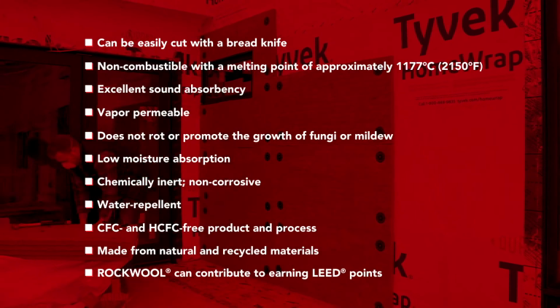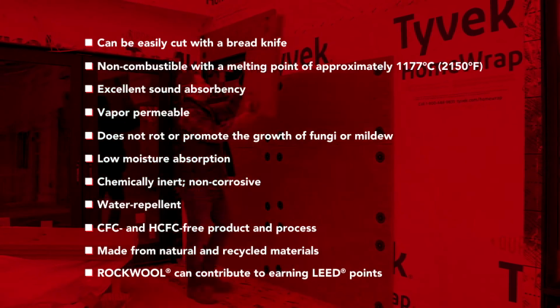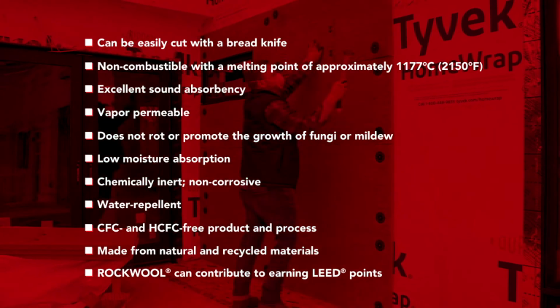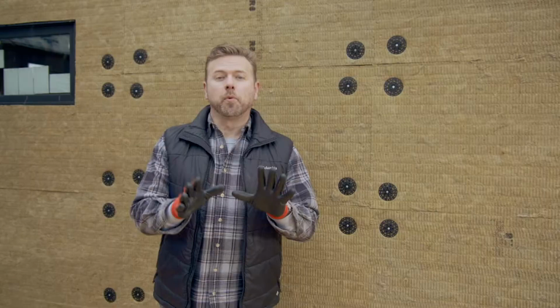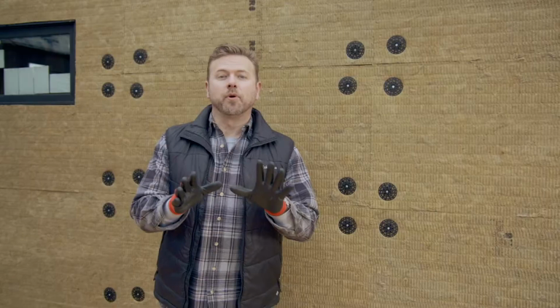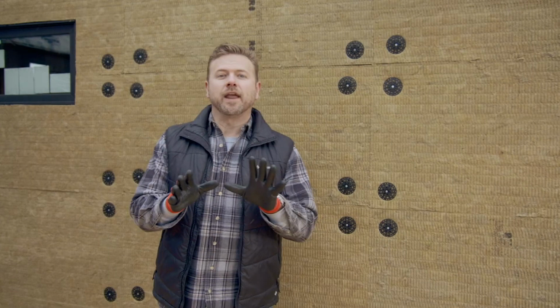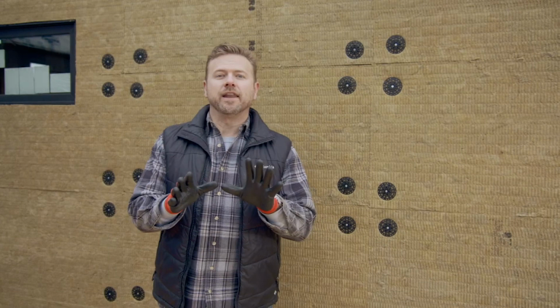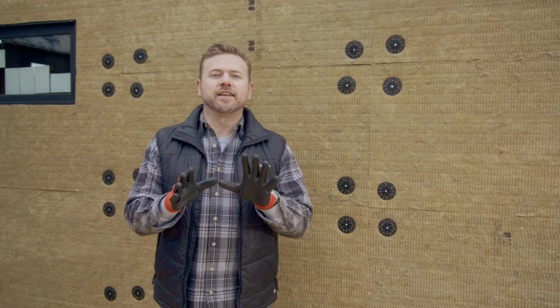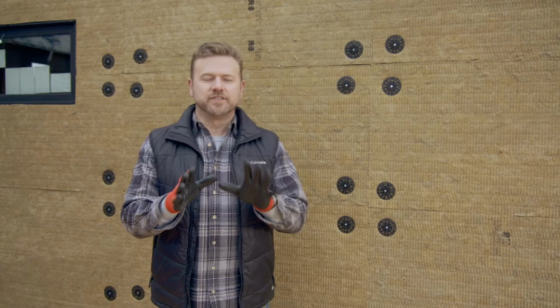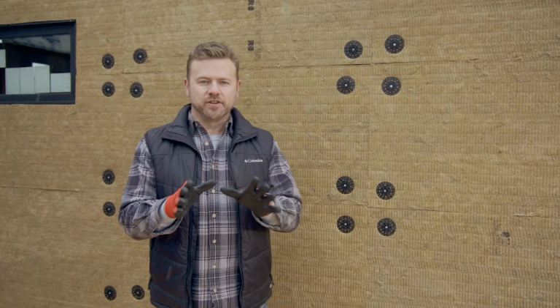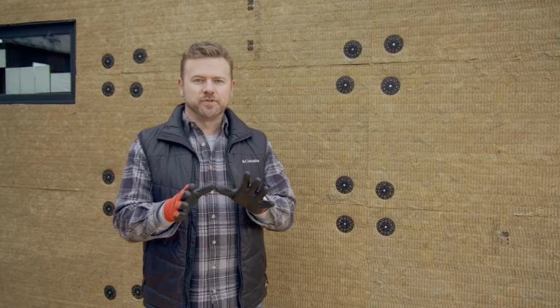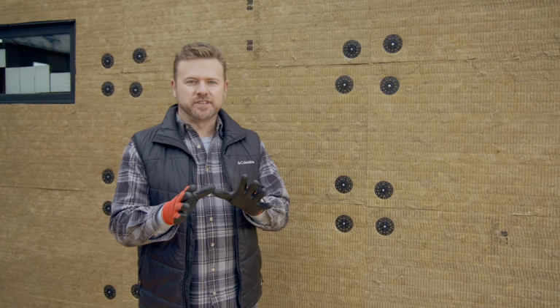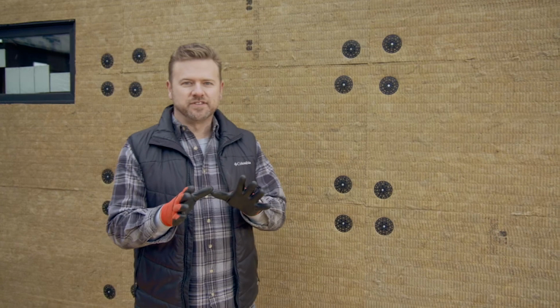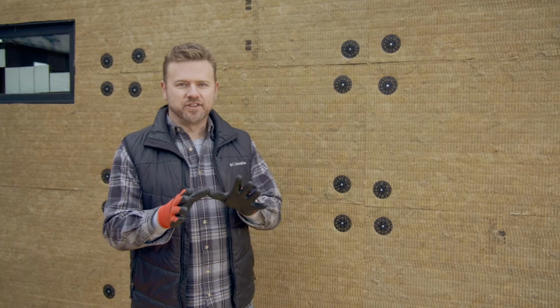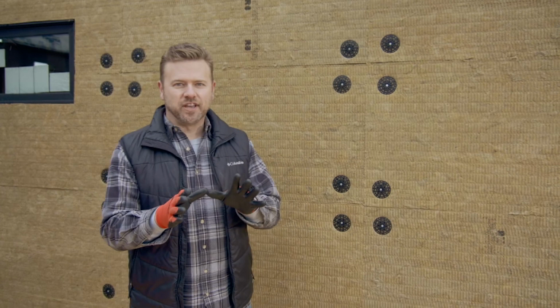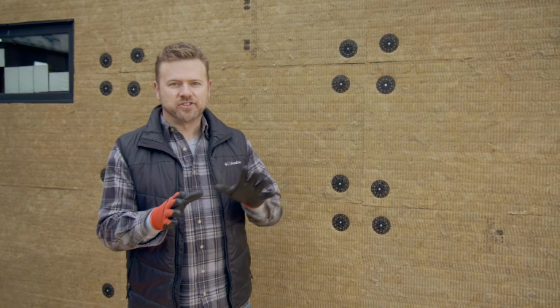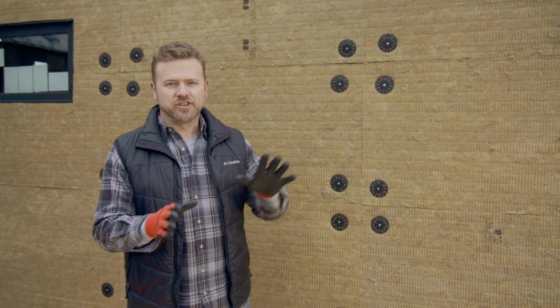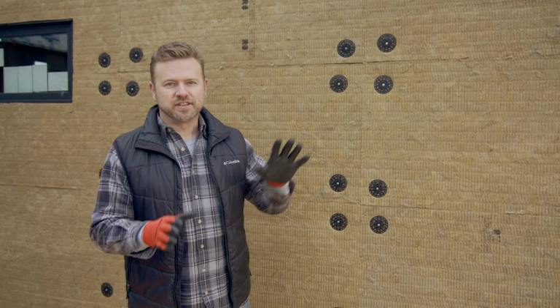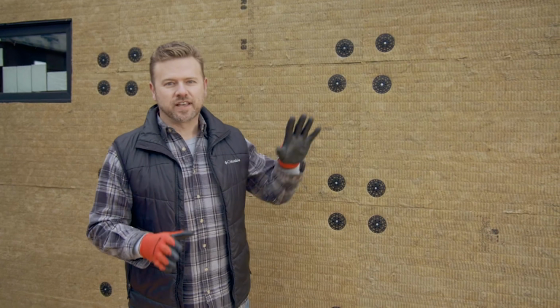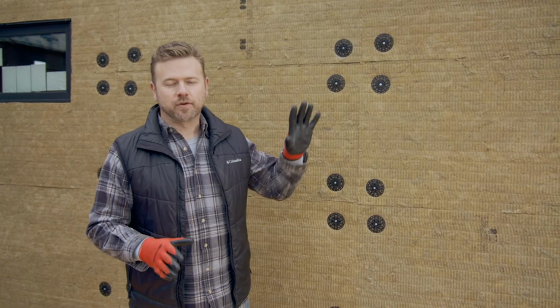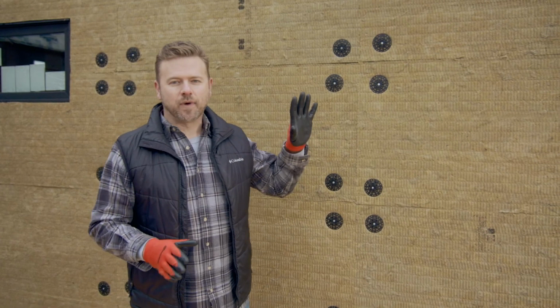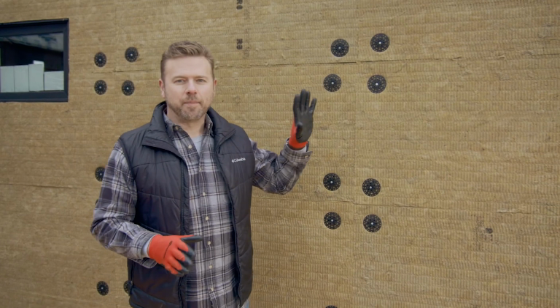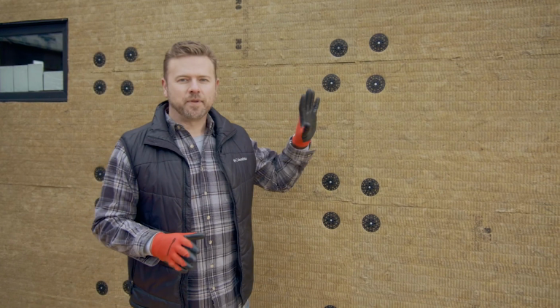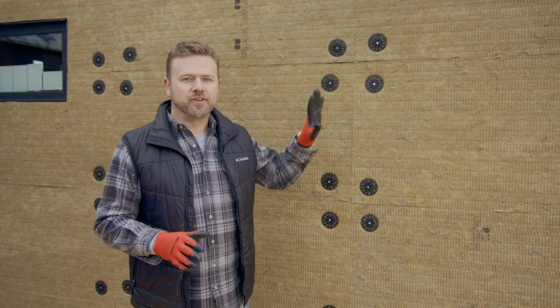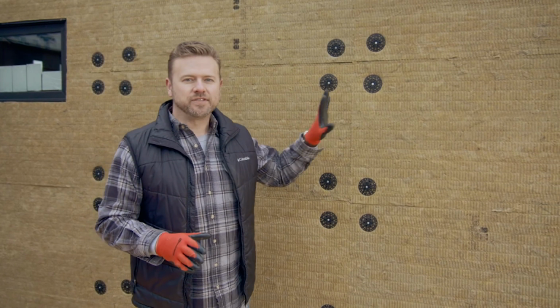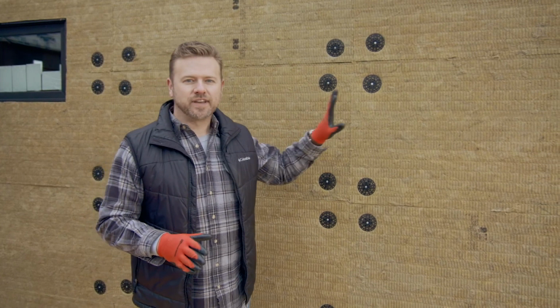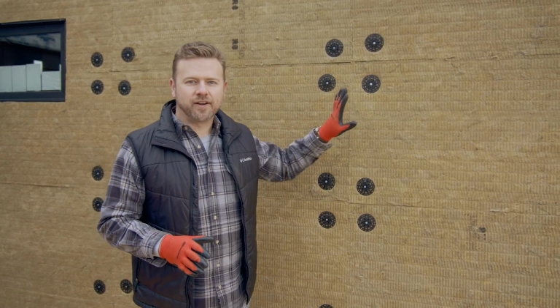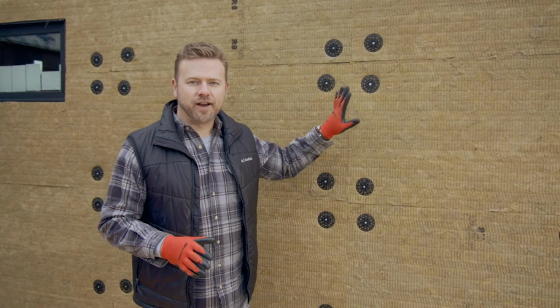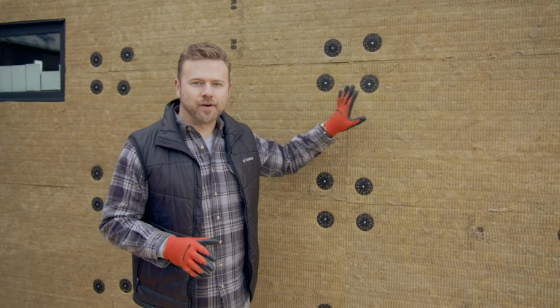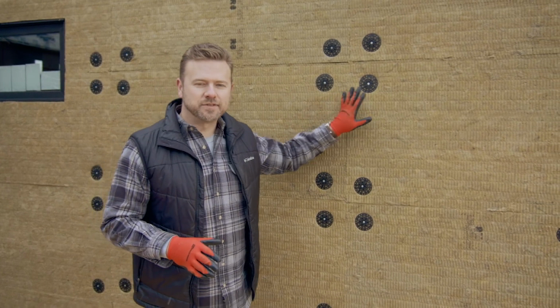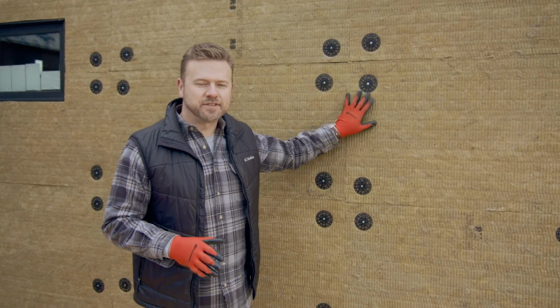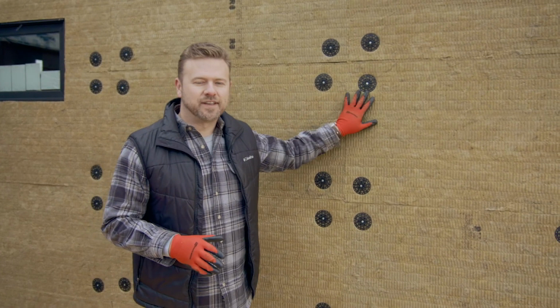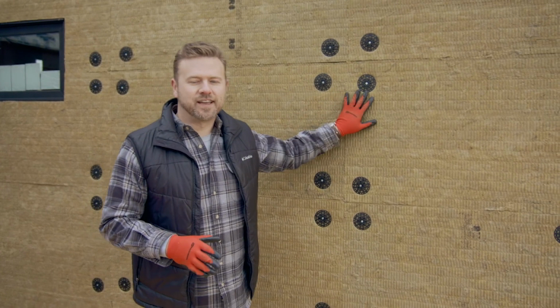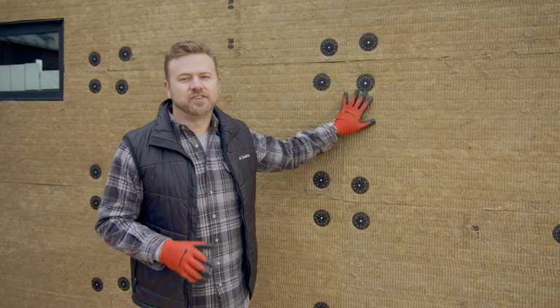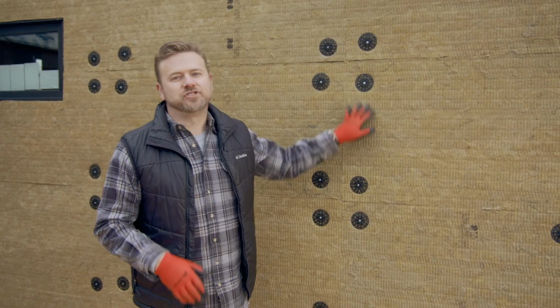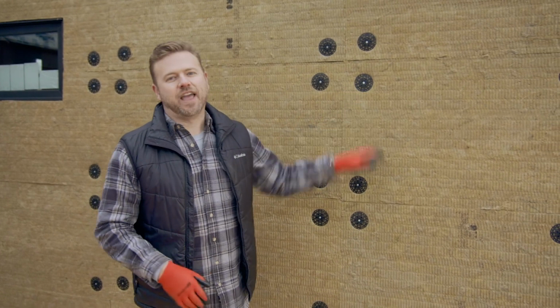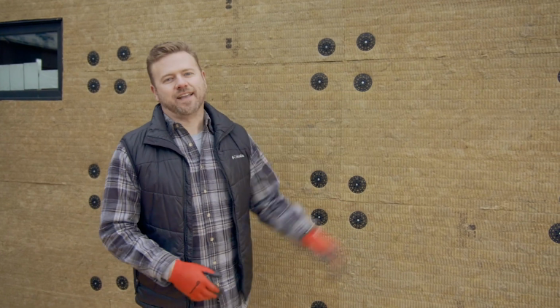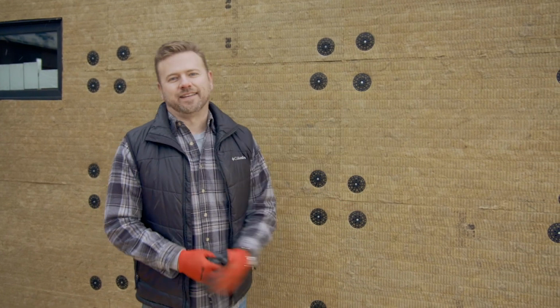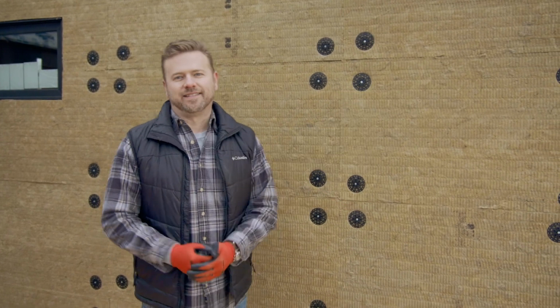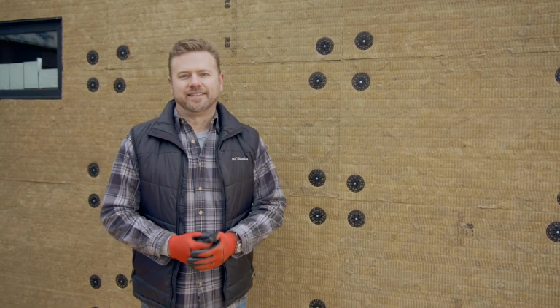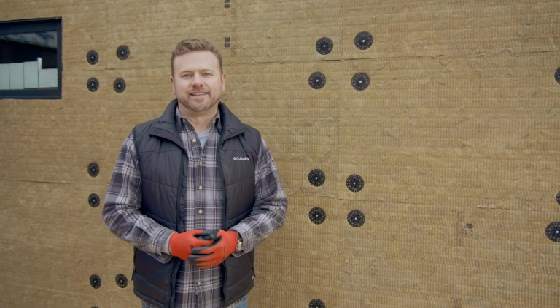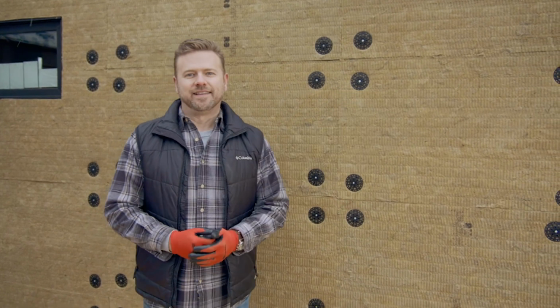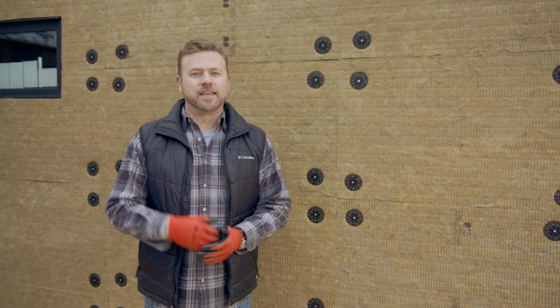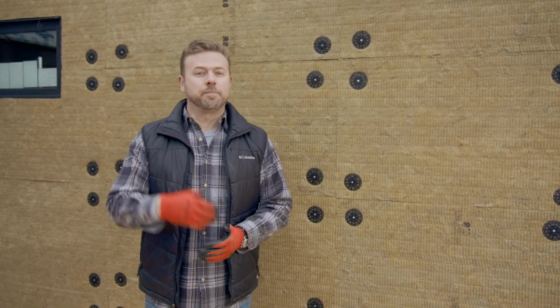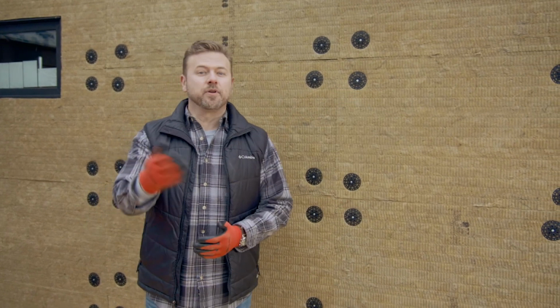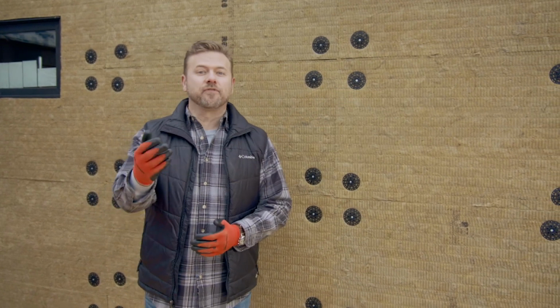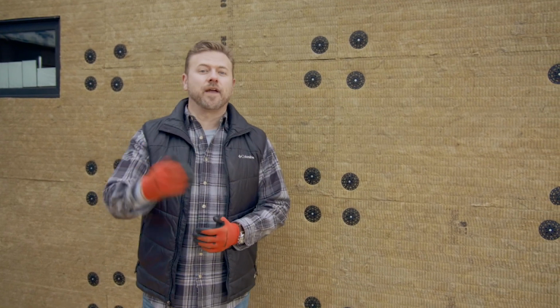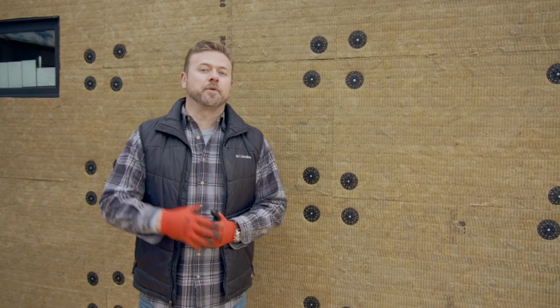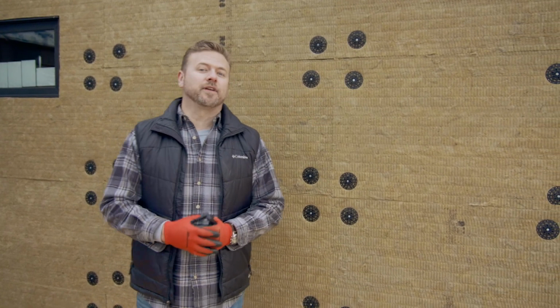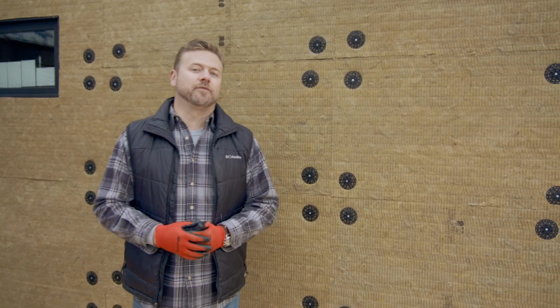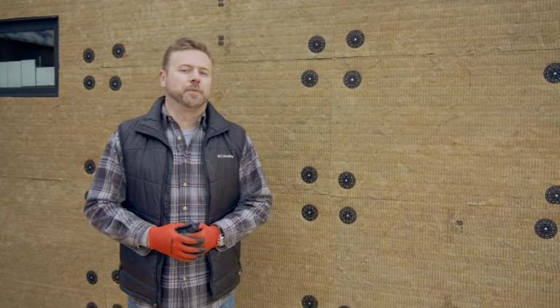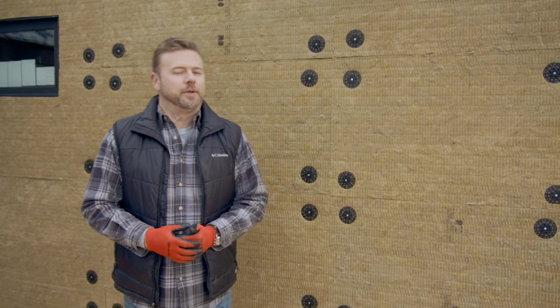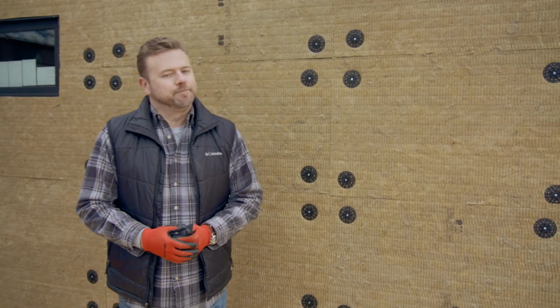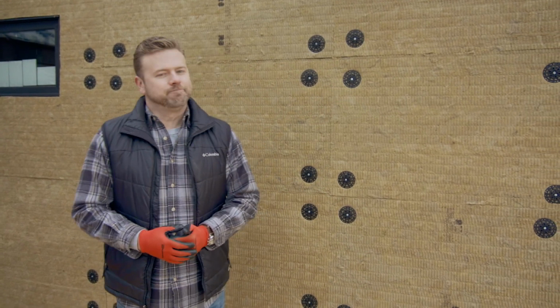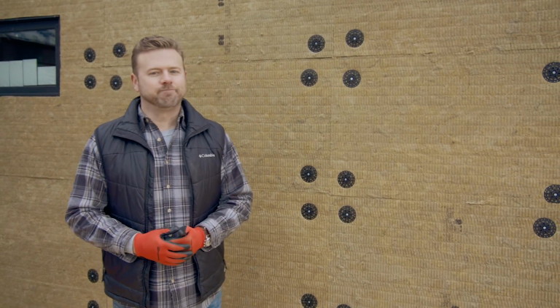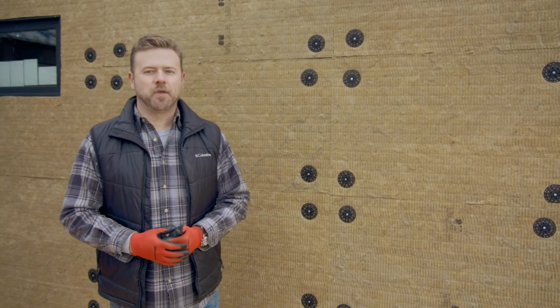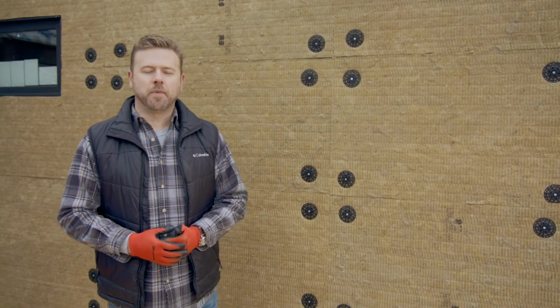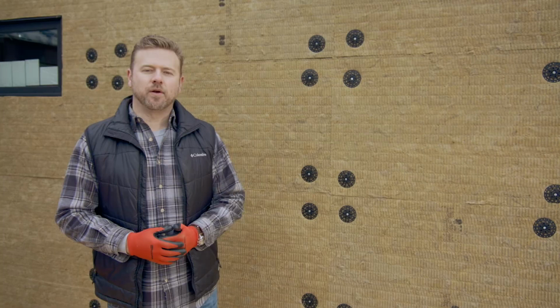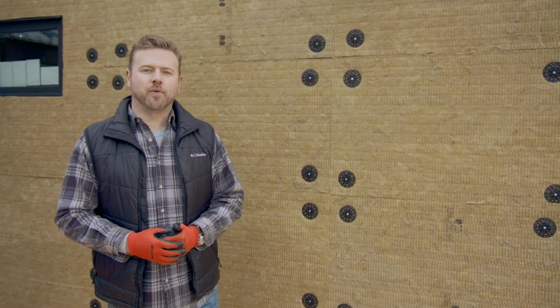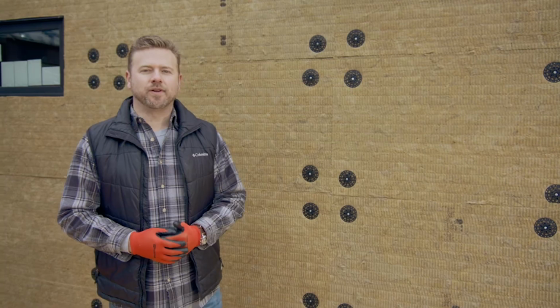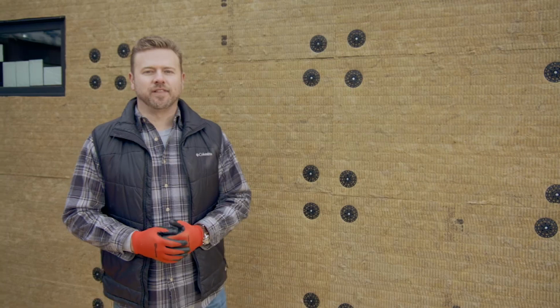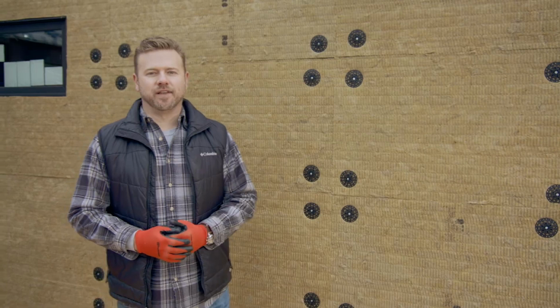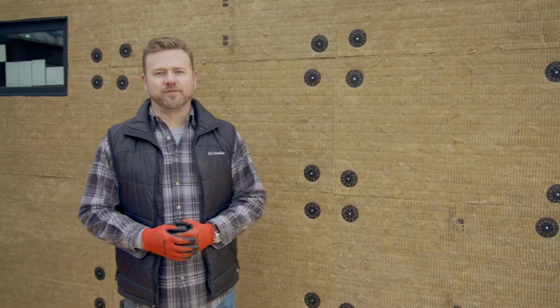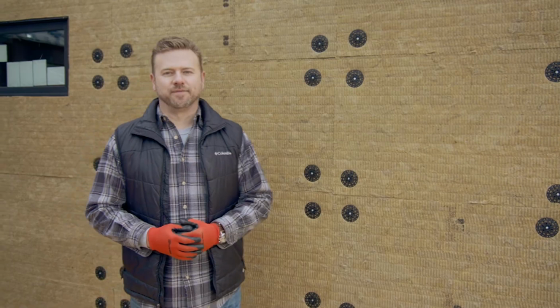Comfort Board 80 continuous insulation is like wrapping your entire house in a jacket, keeping your family comfortable no matter where you live.